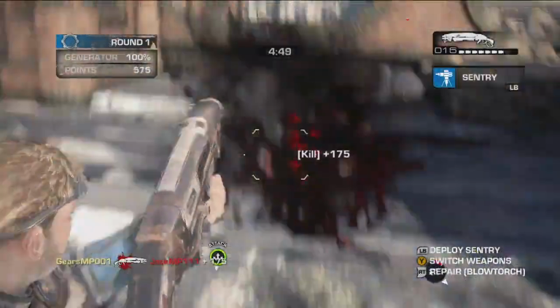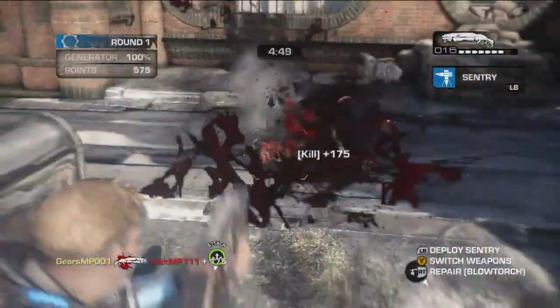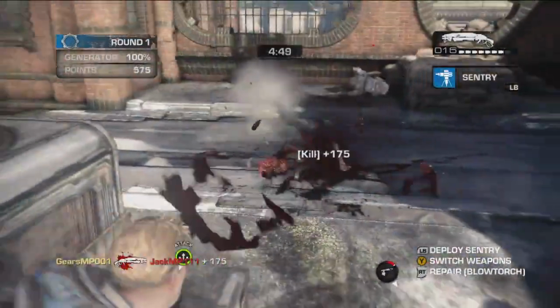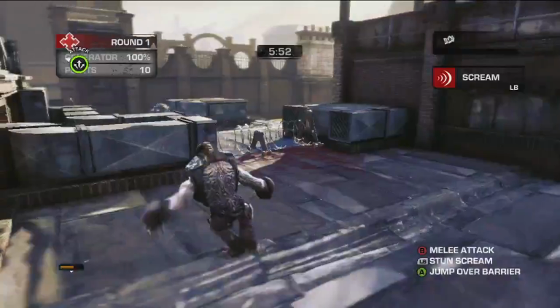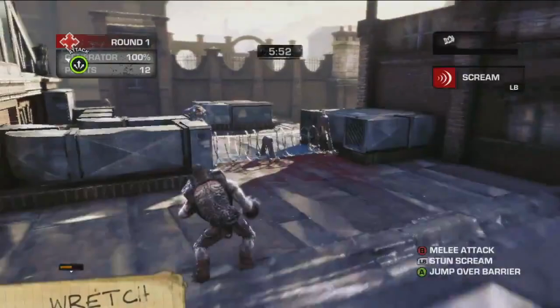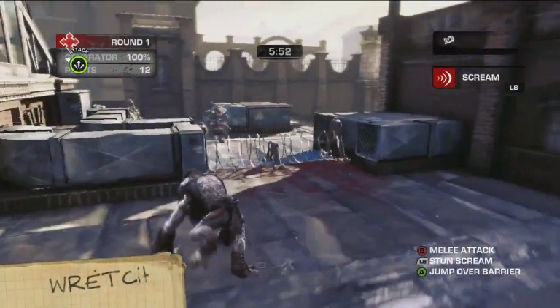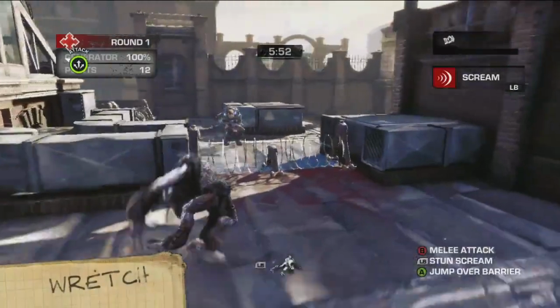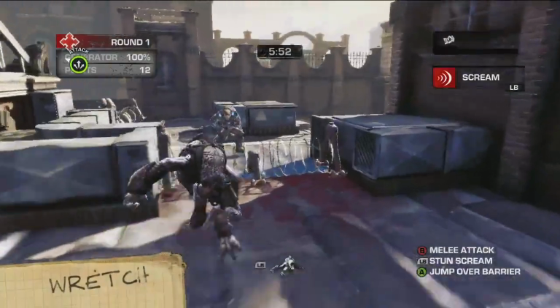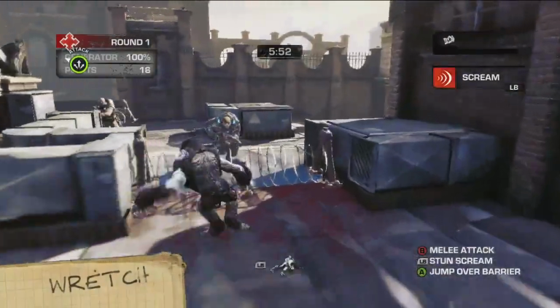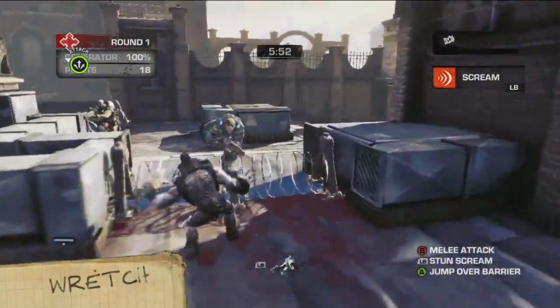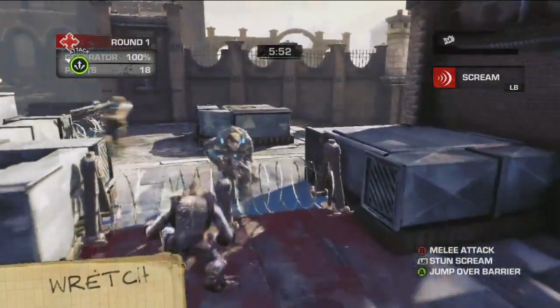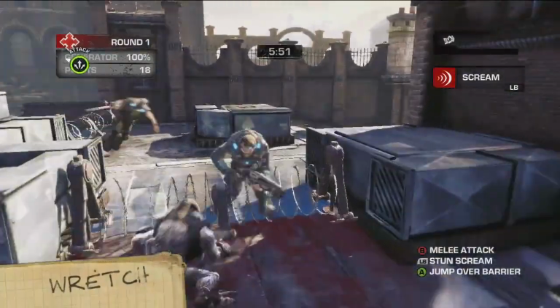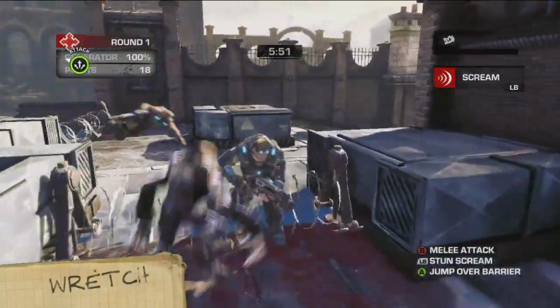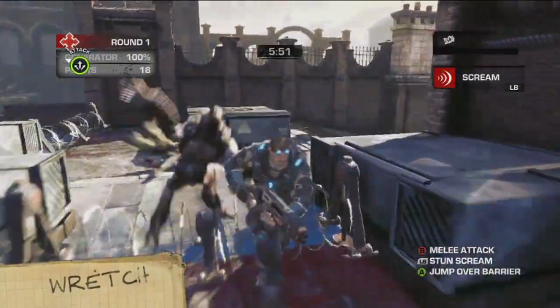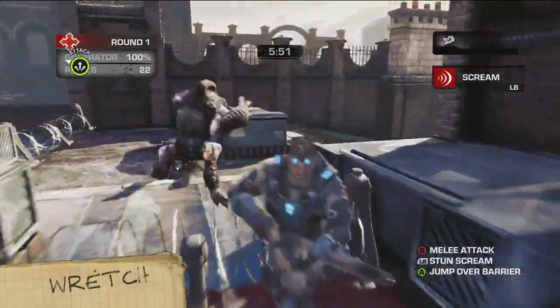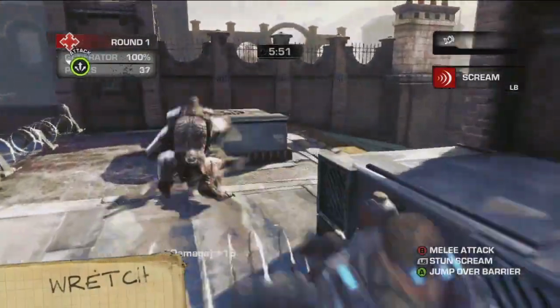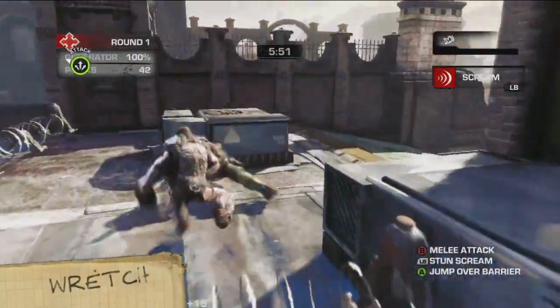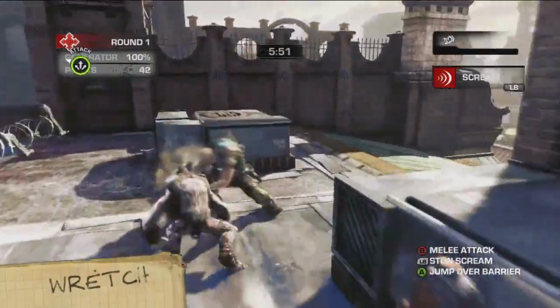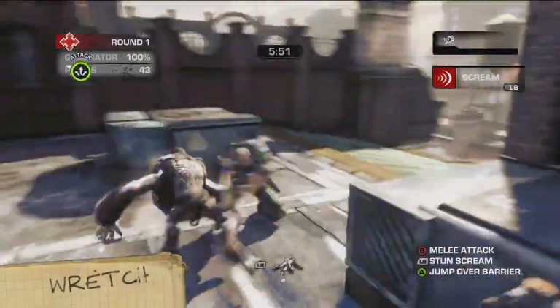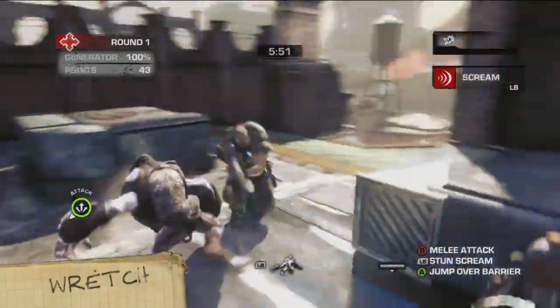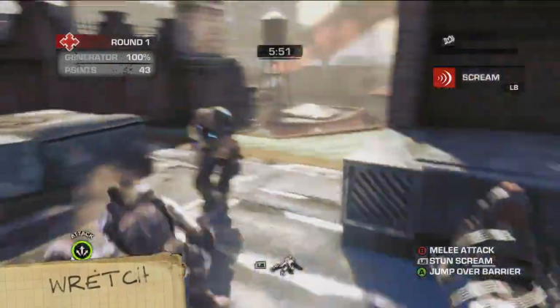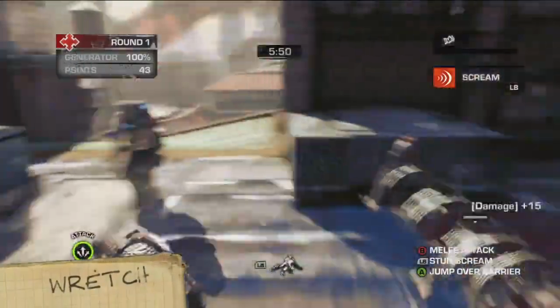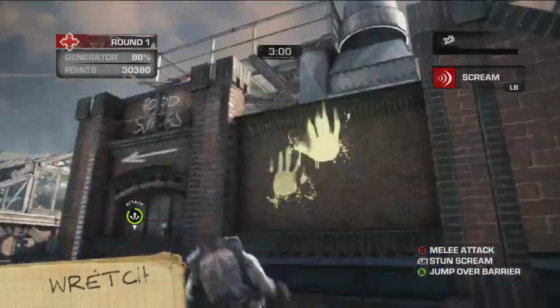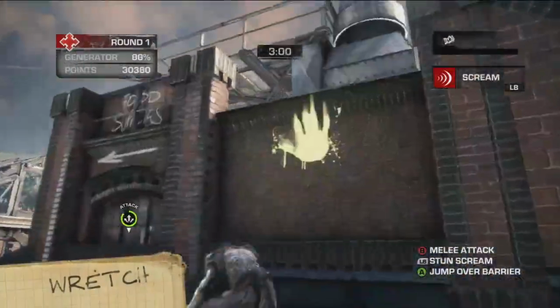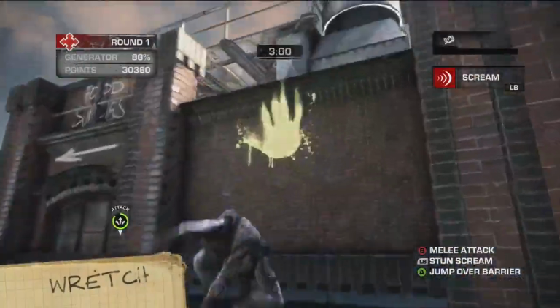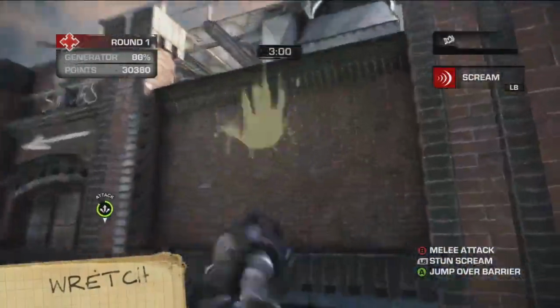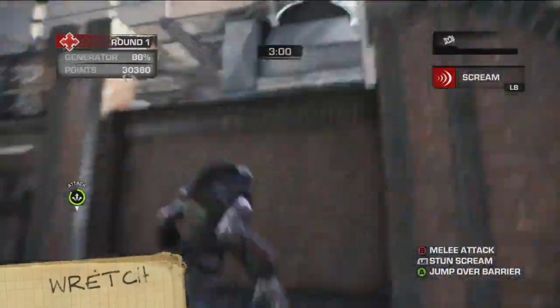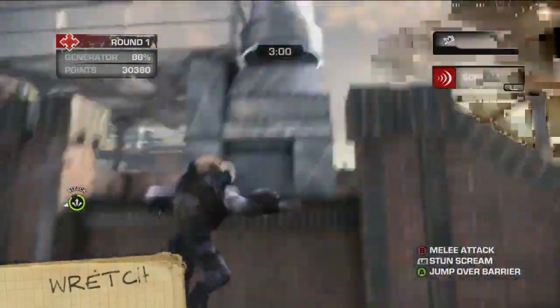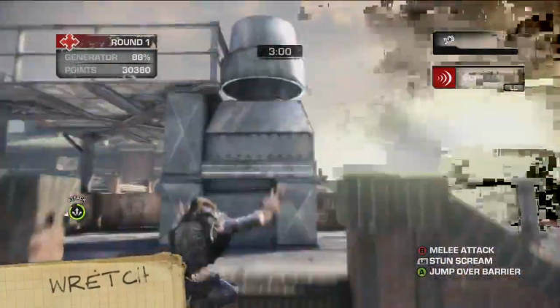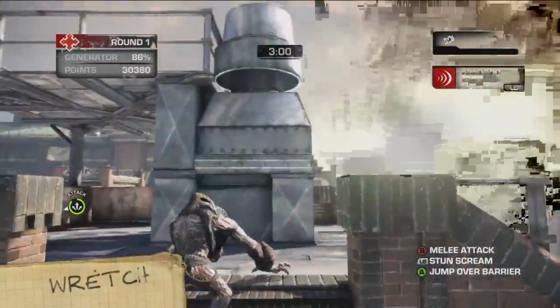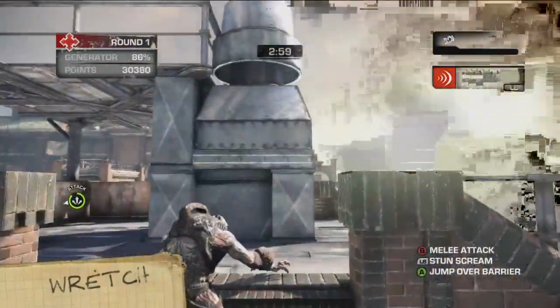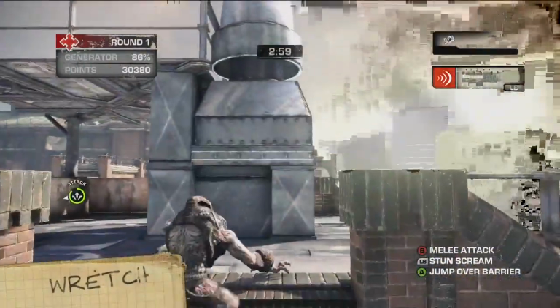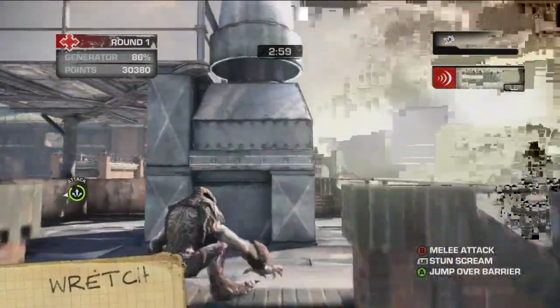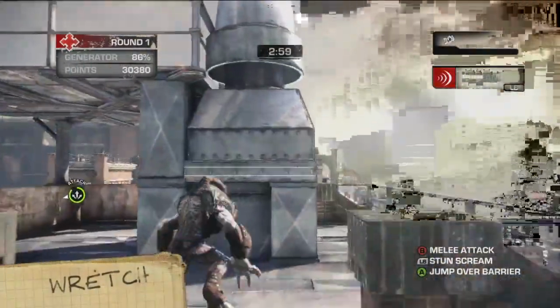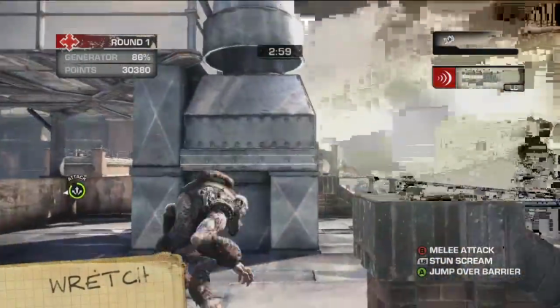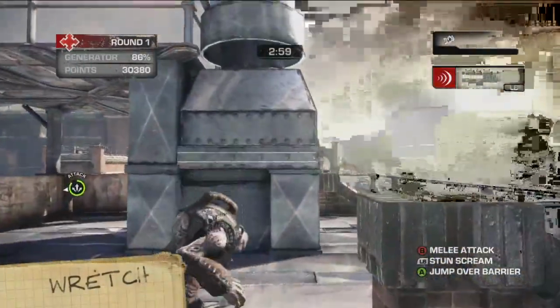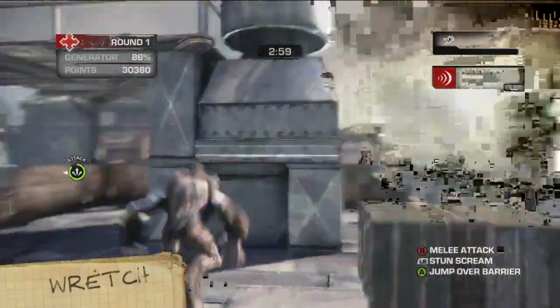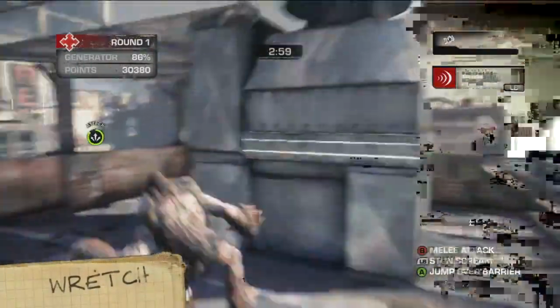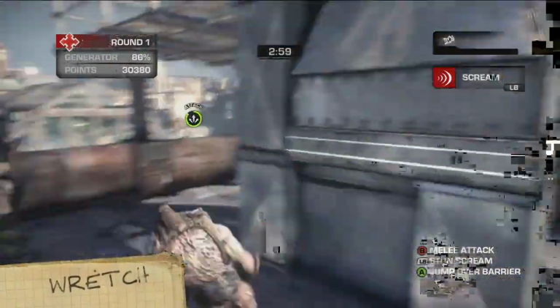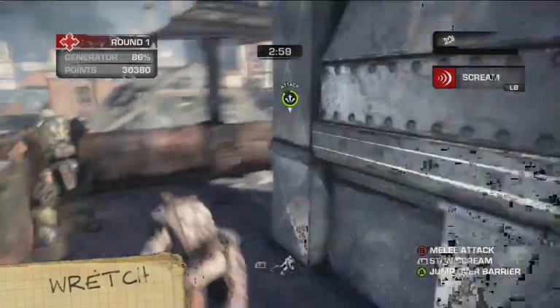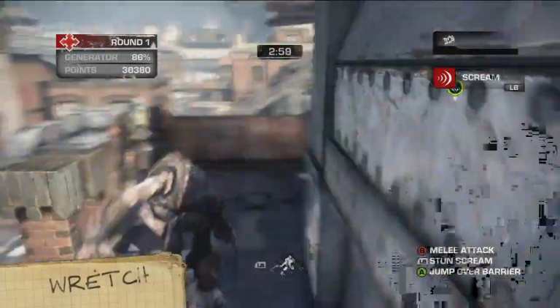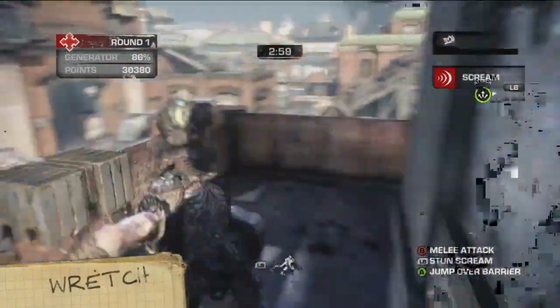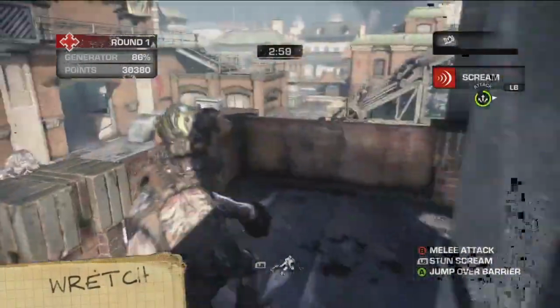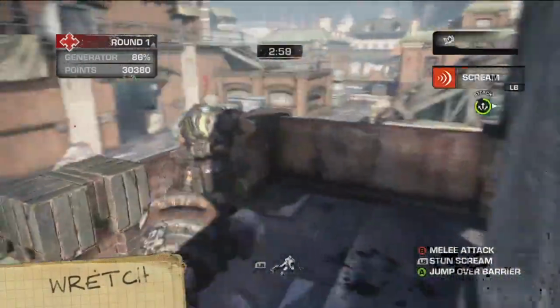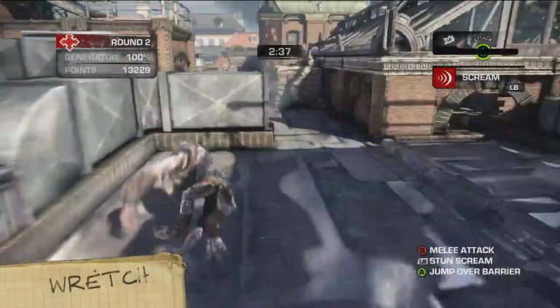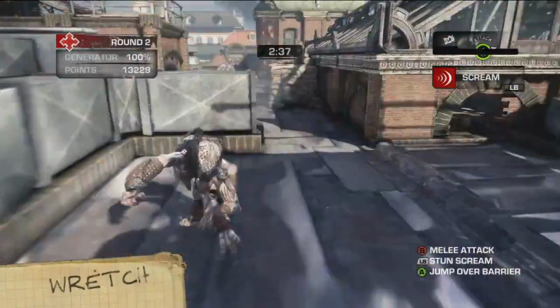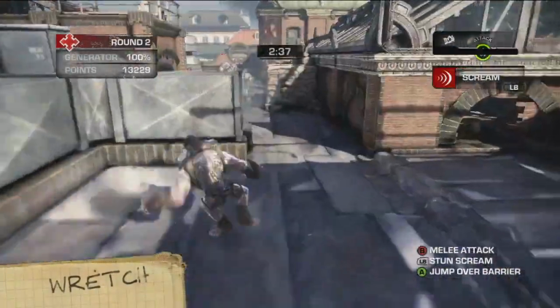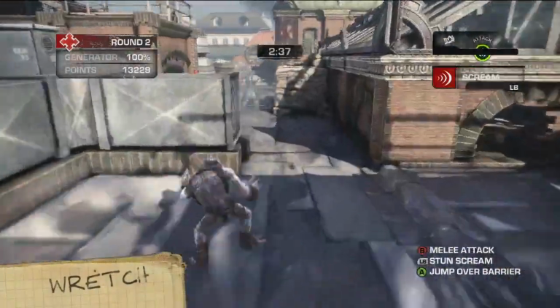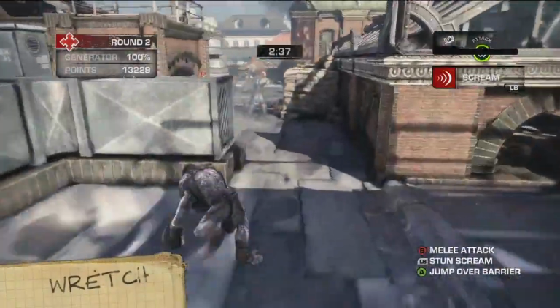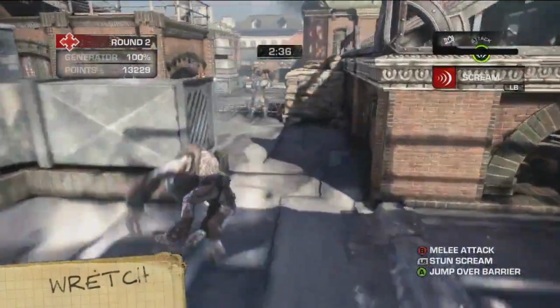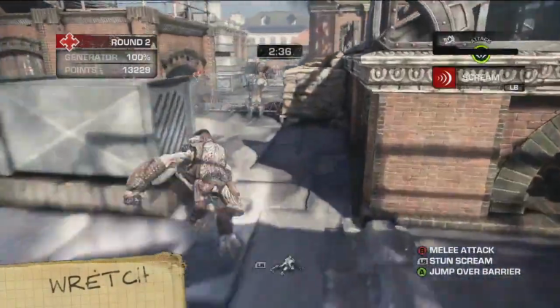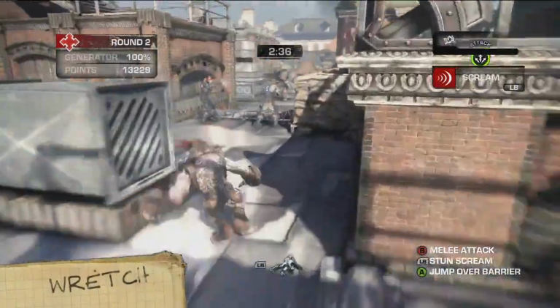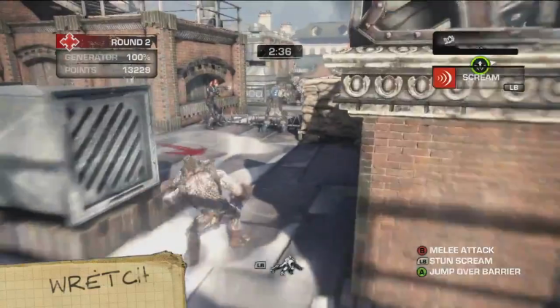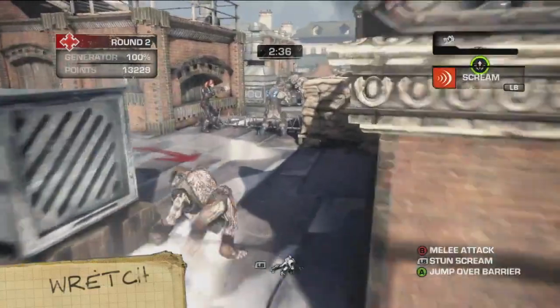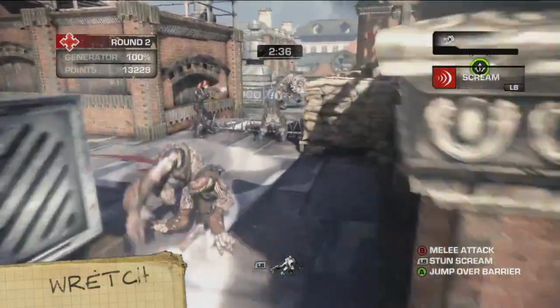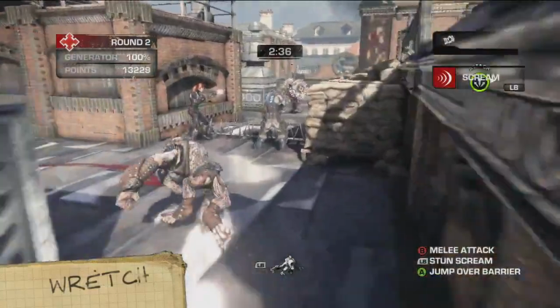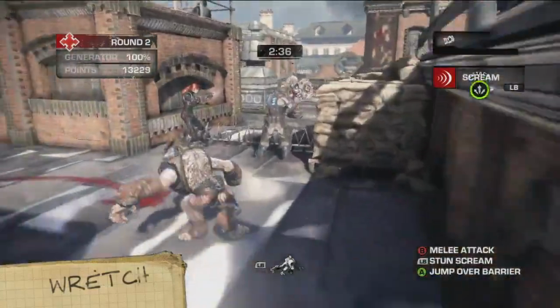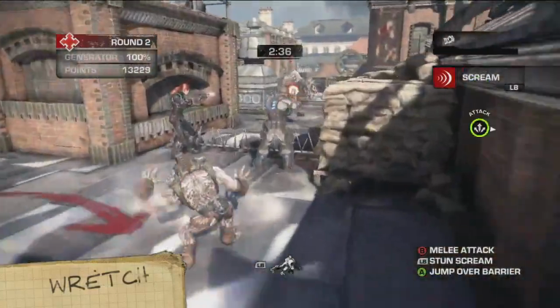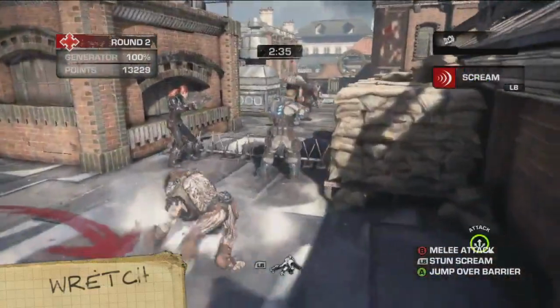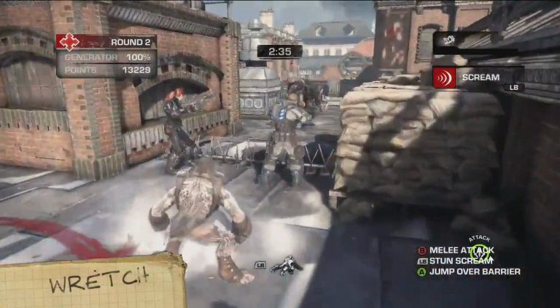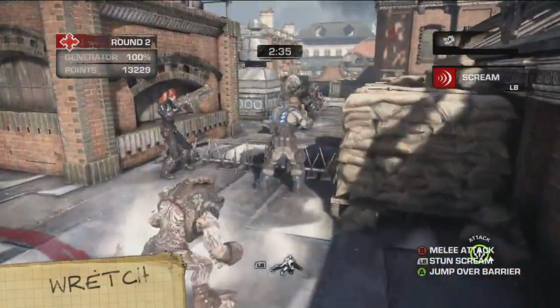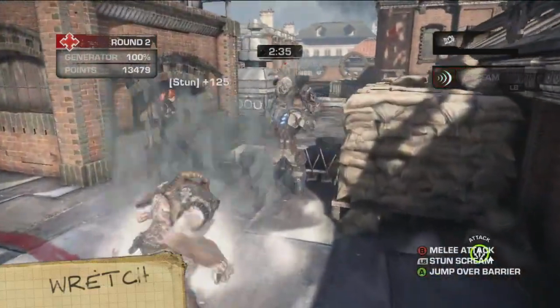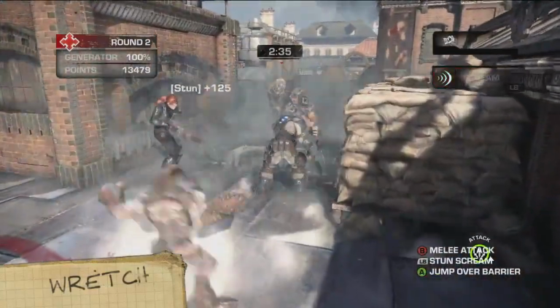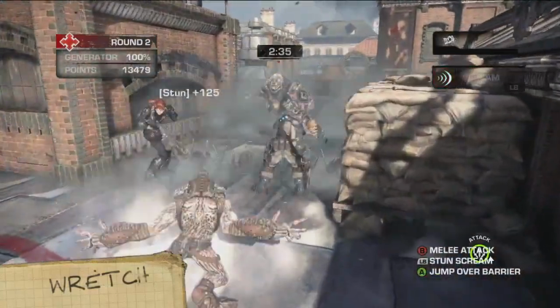The Wretch can leap over defenses, climb into the Scout's perches, and stun opponents with its scream, like my sister.